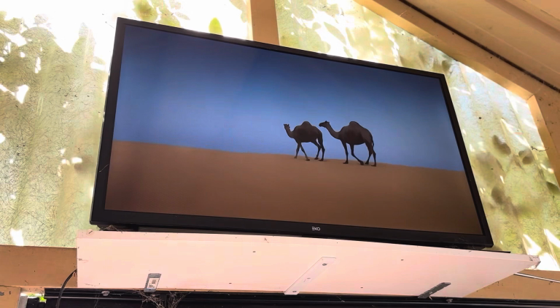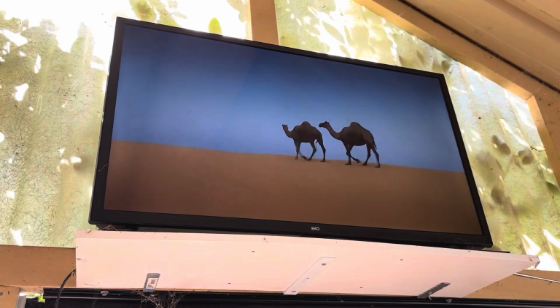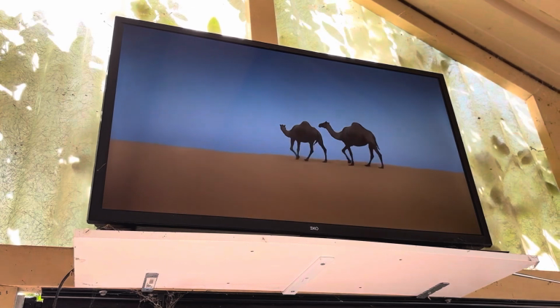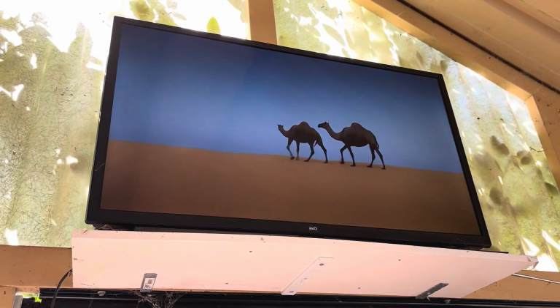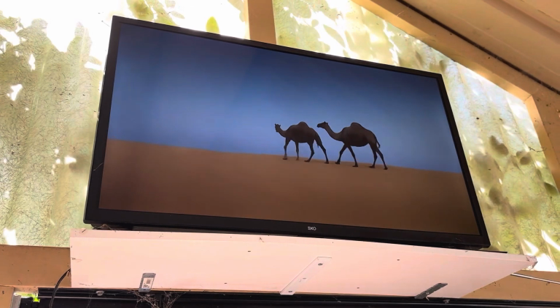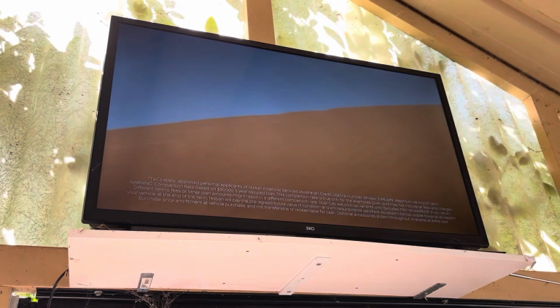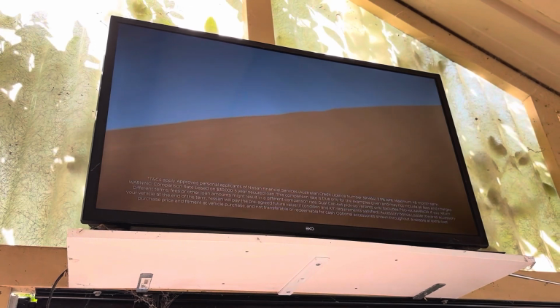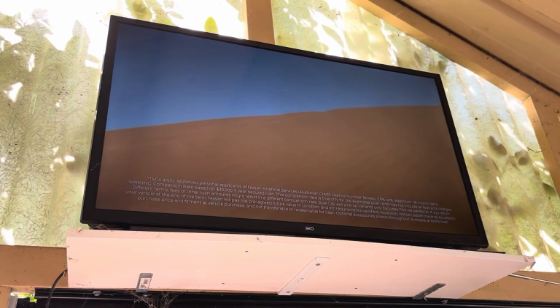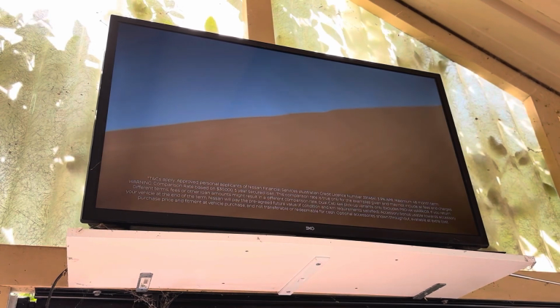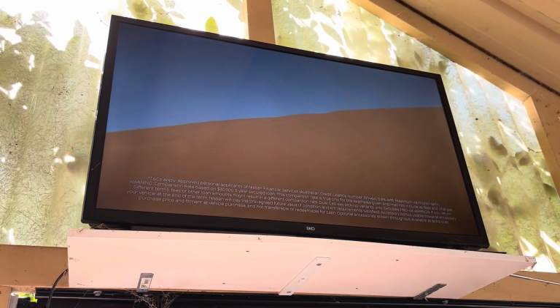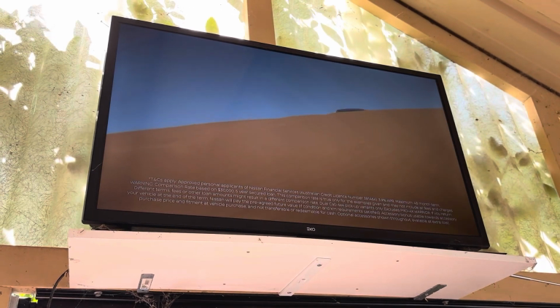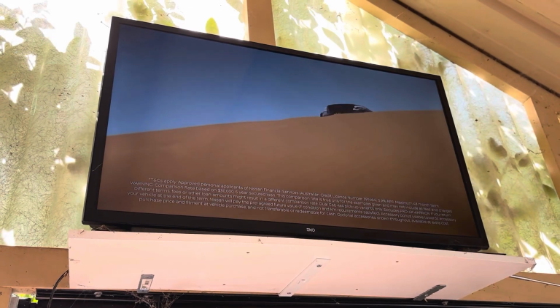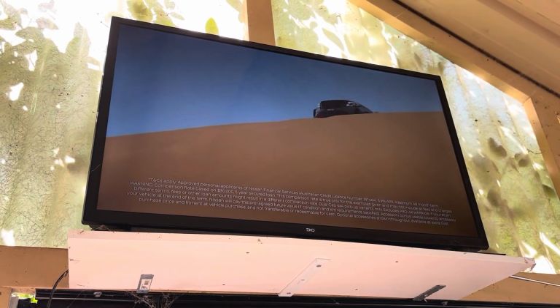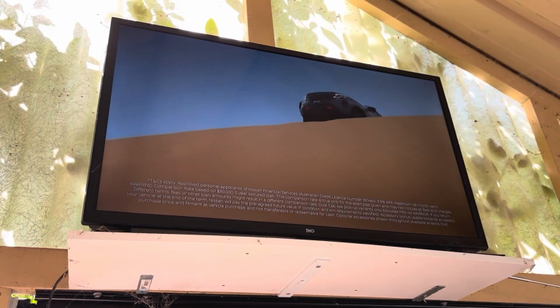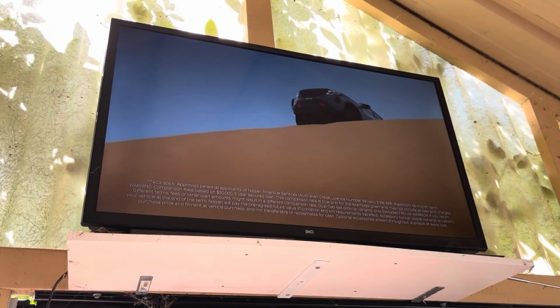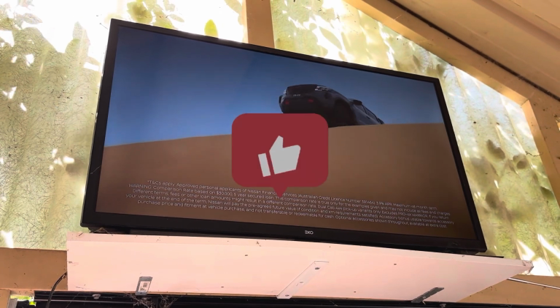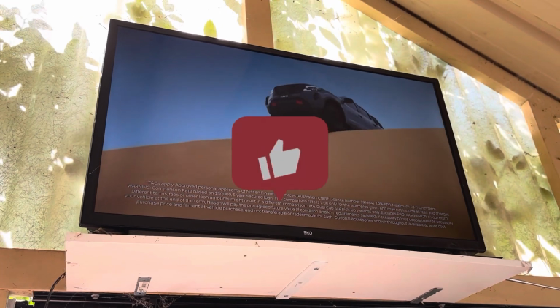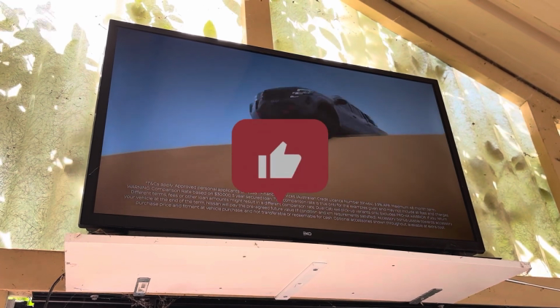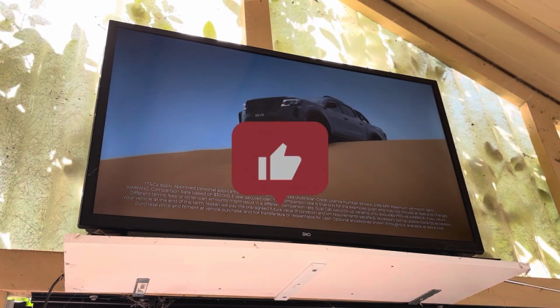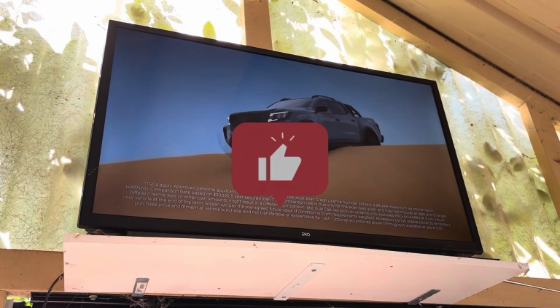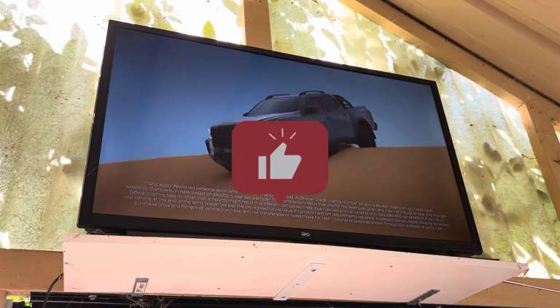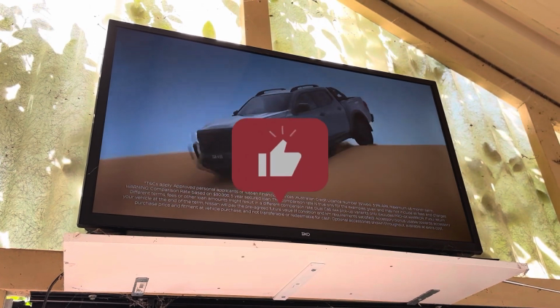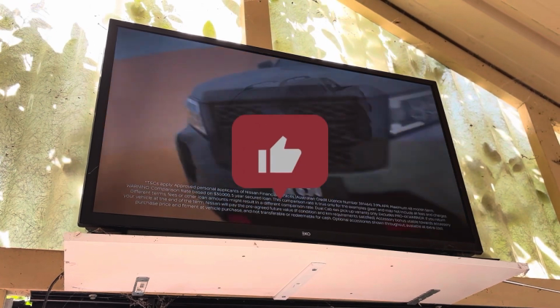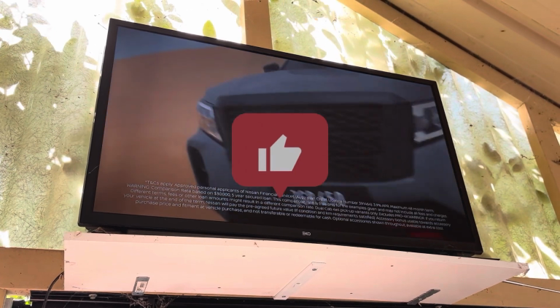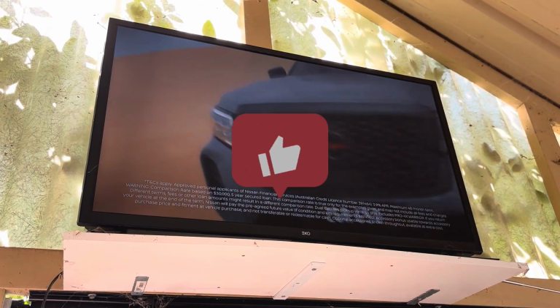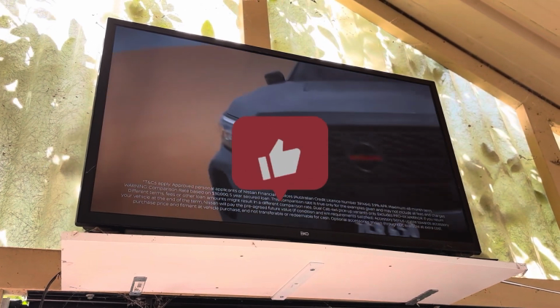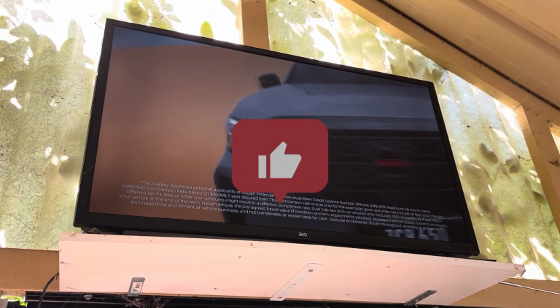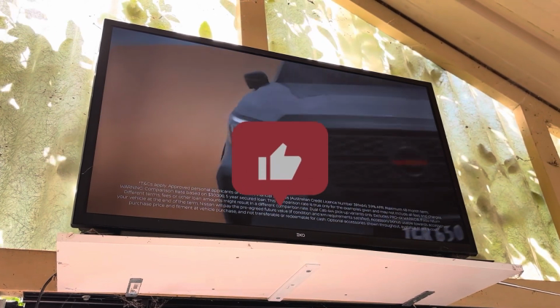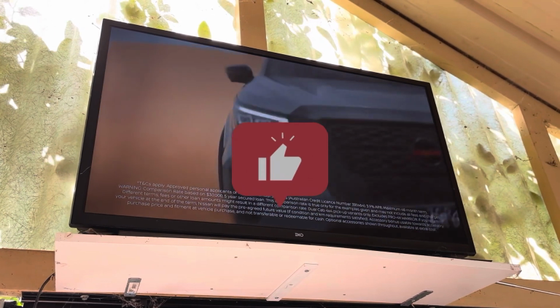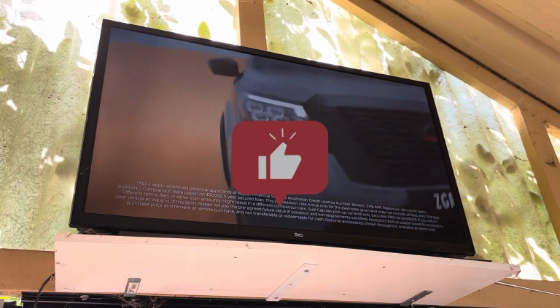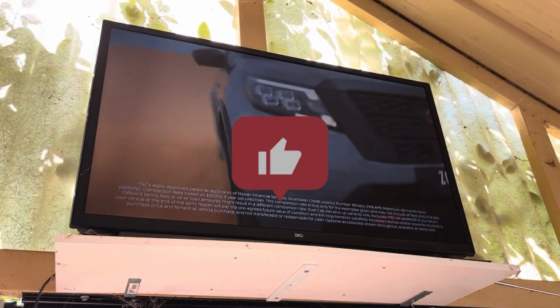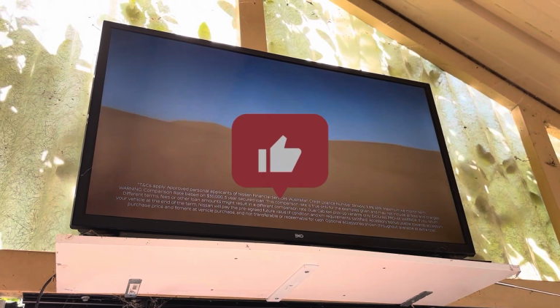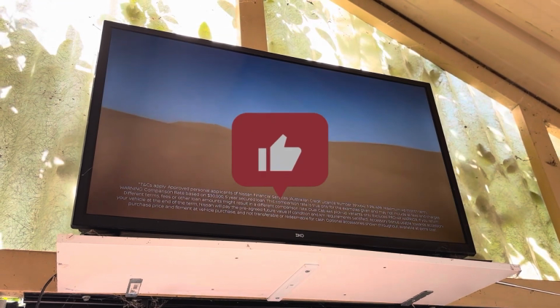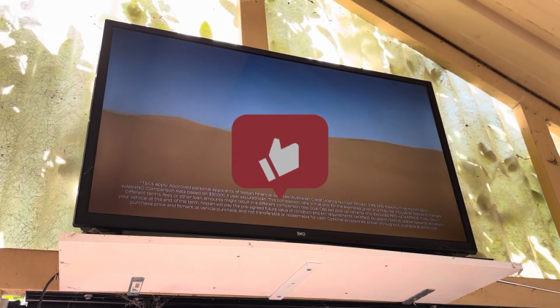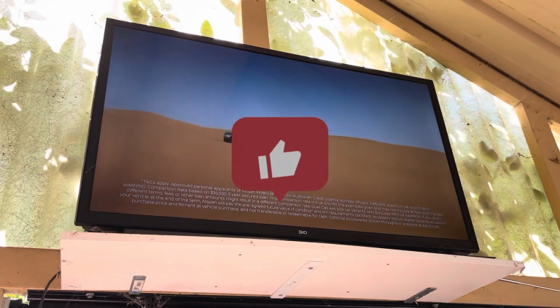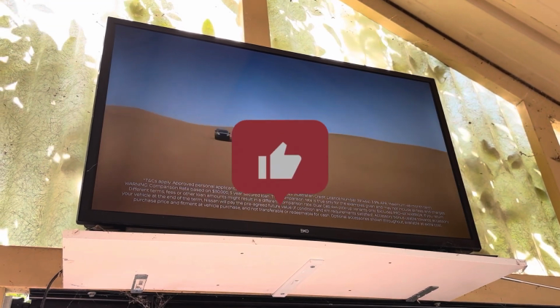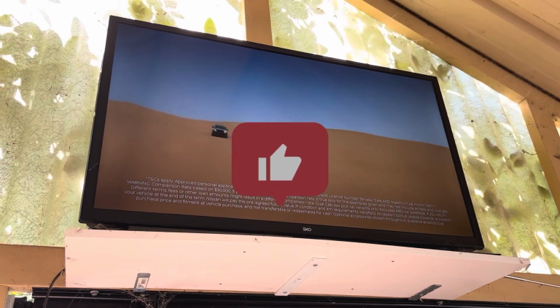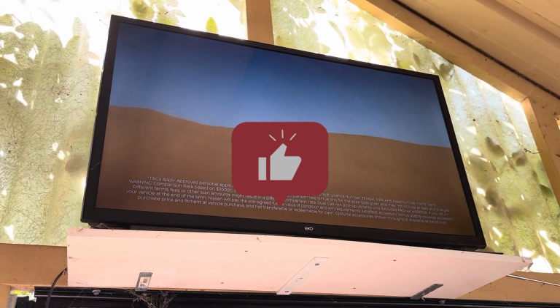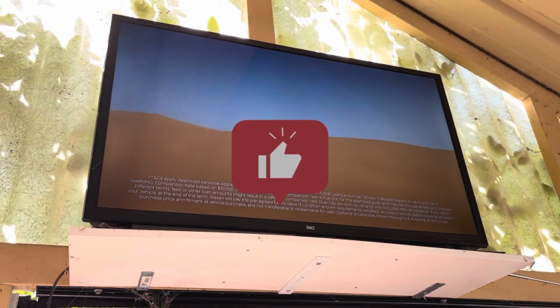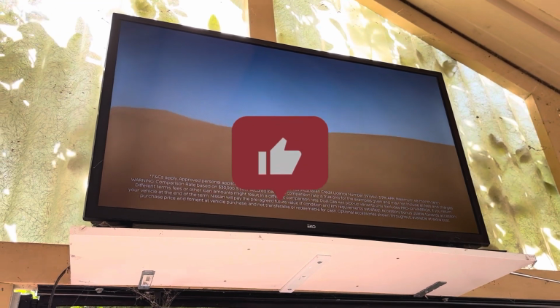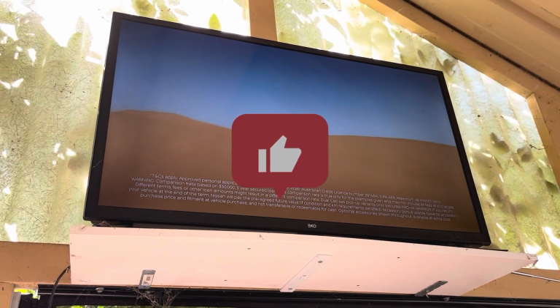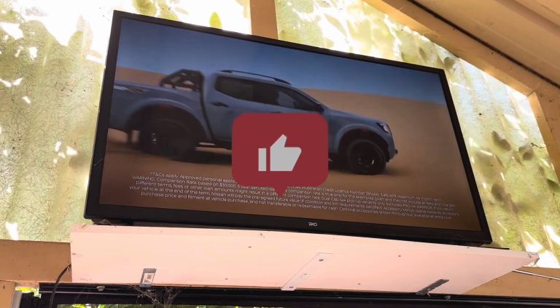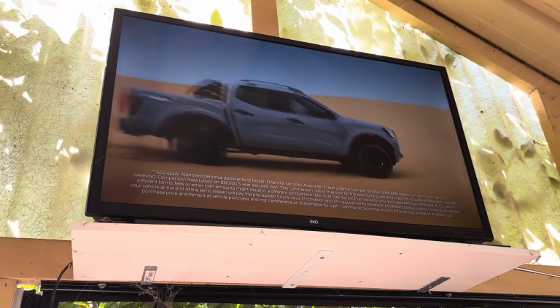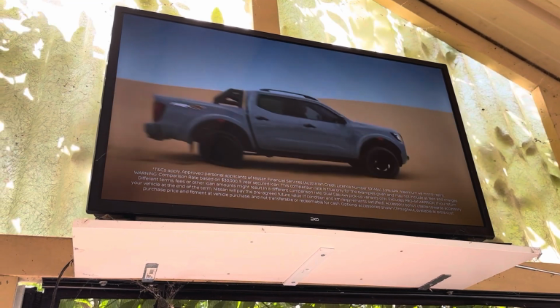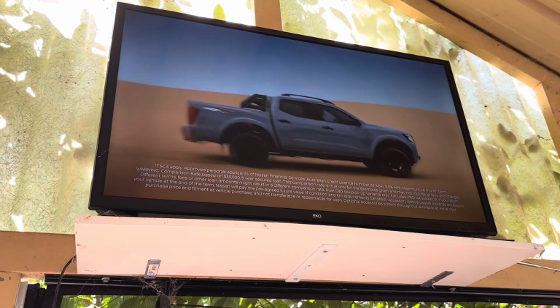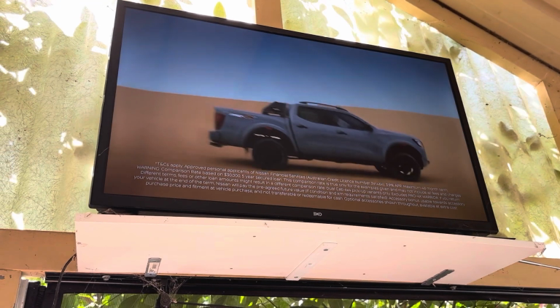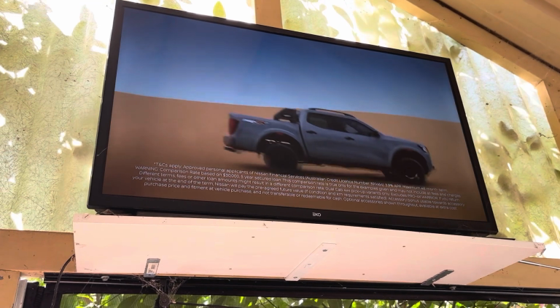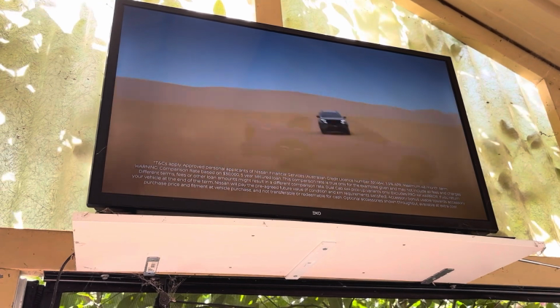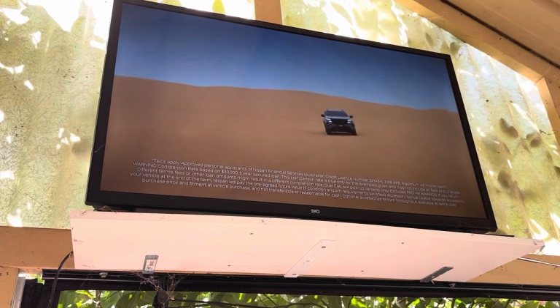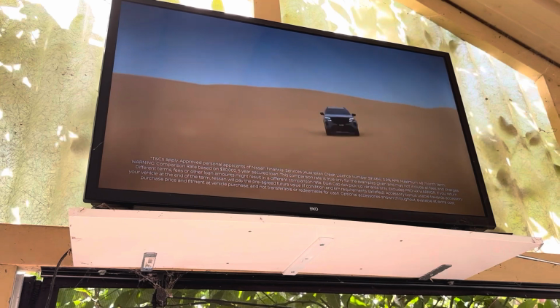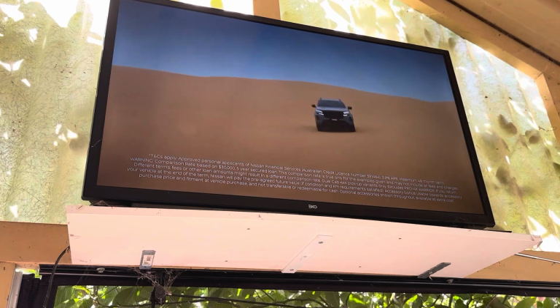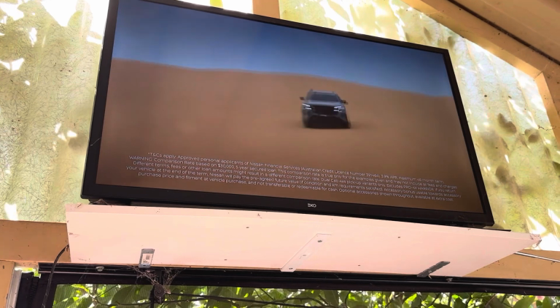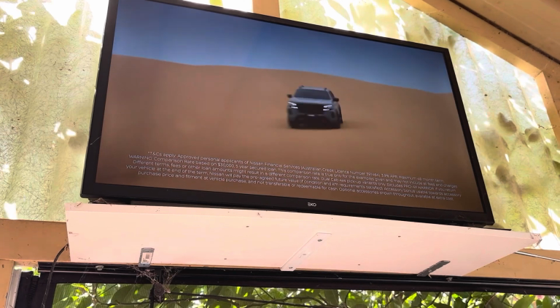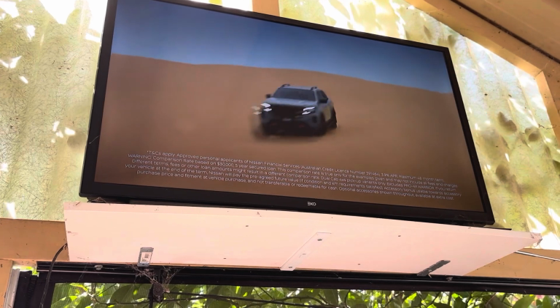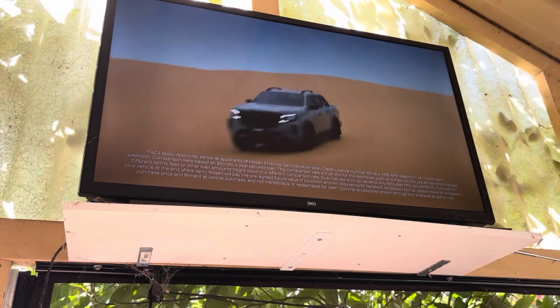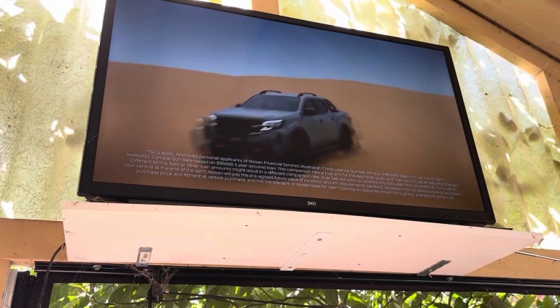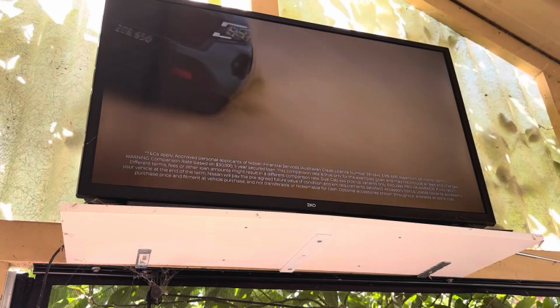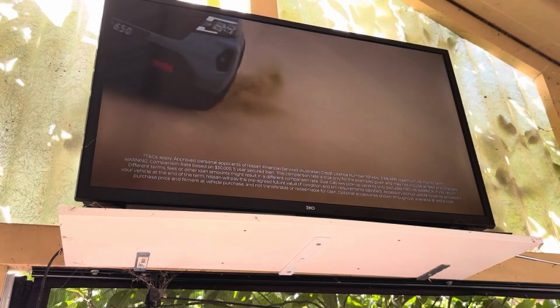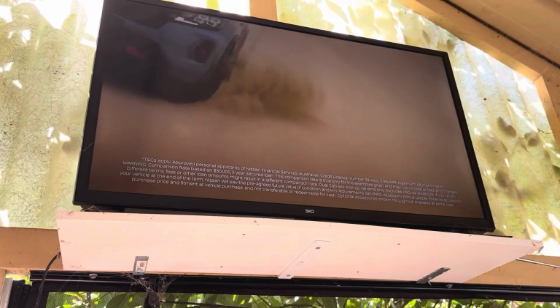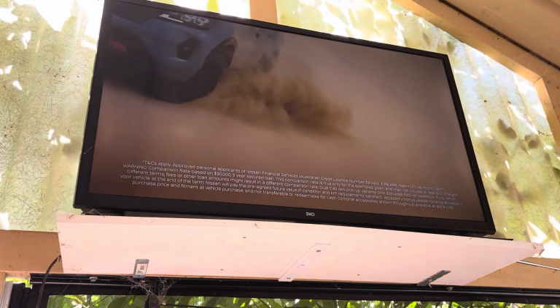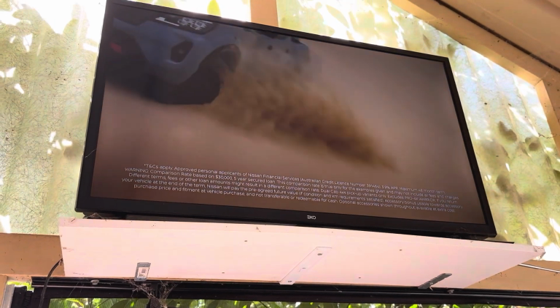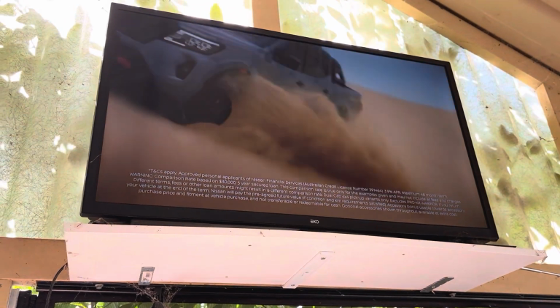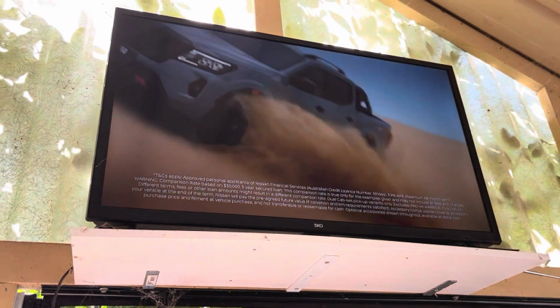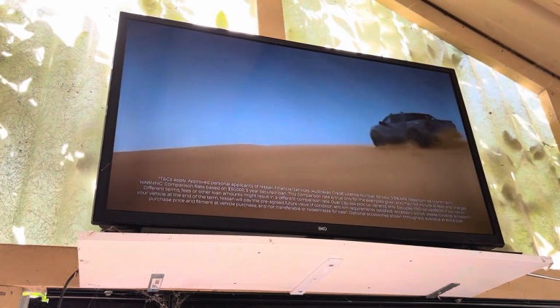While the sun's shining, I'm going to sit back and watch some TV. Cheers for watching, guys, and I'll see you on the next one.